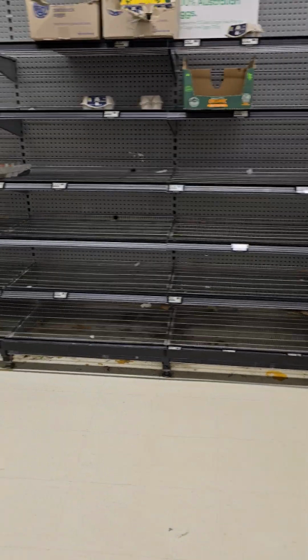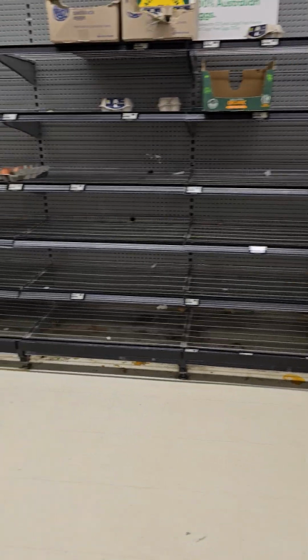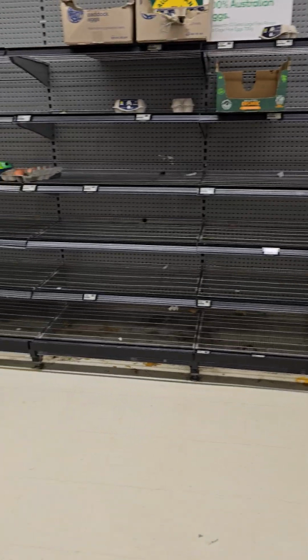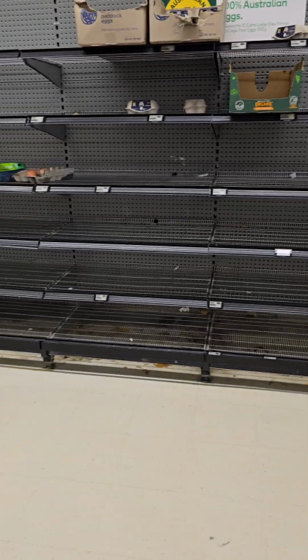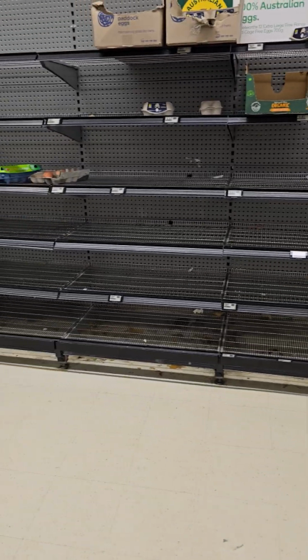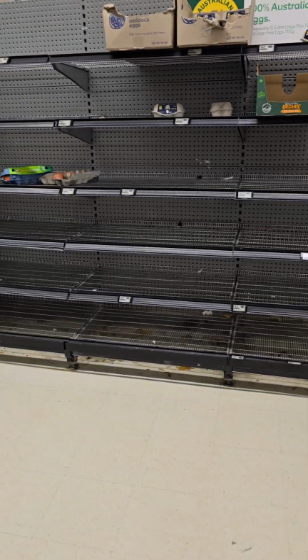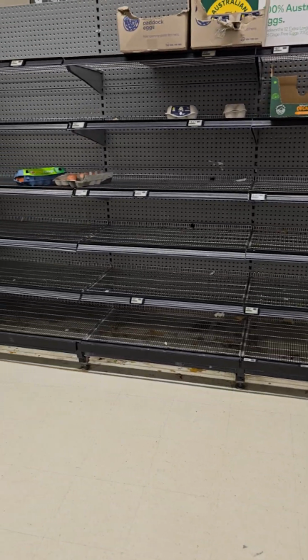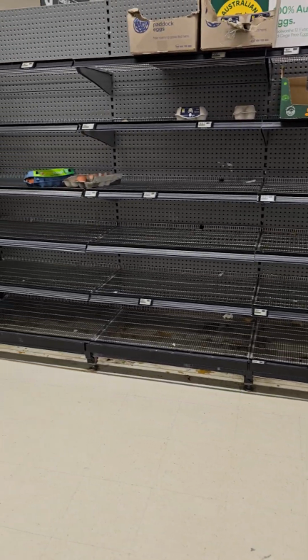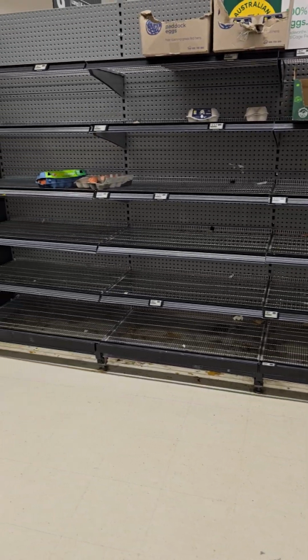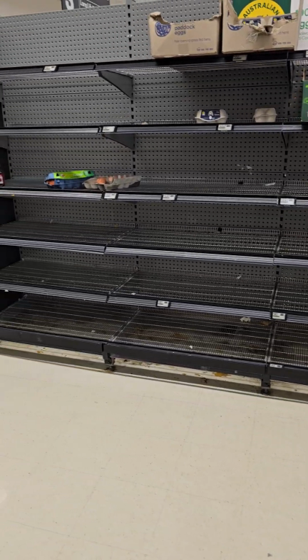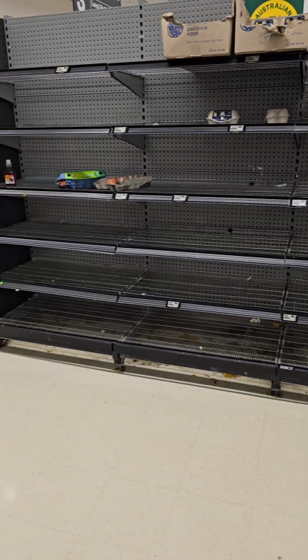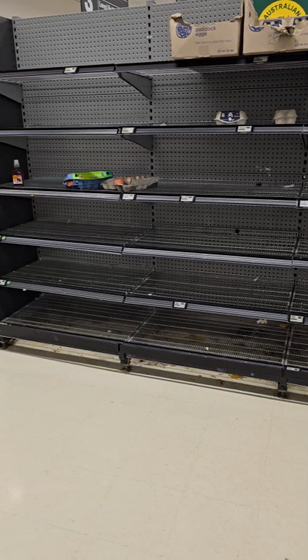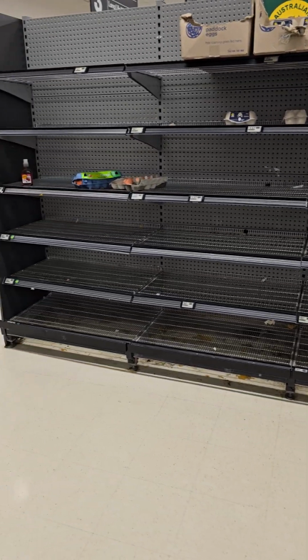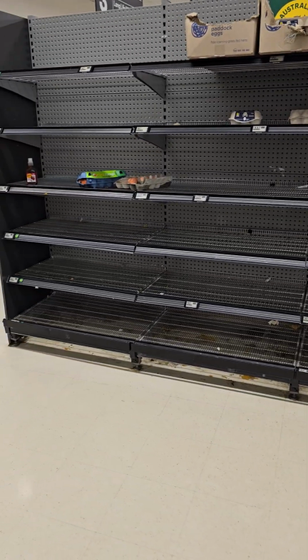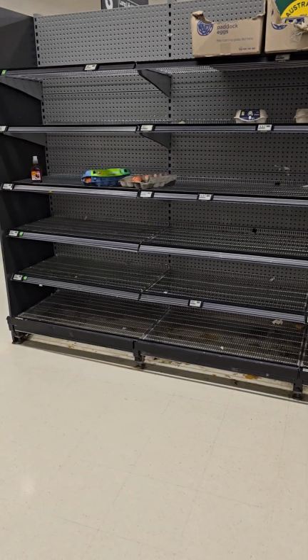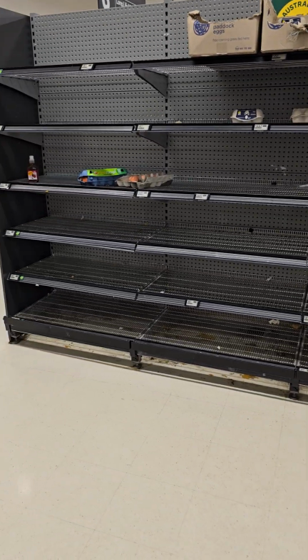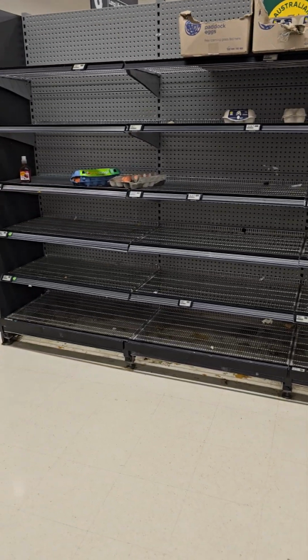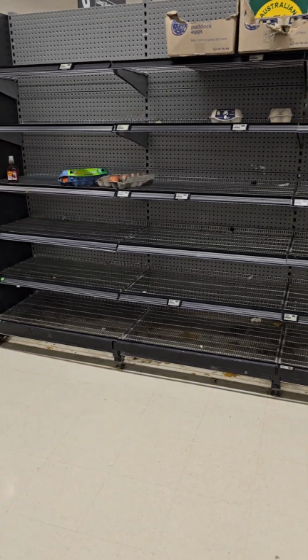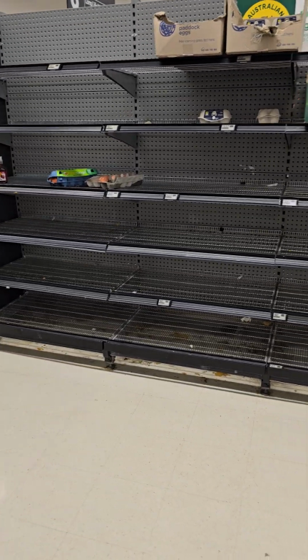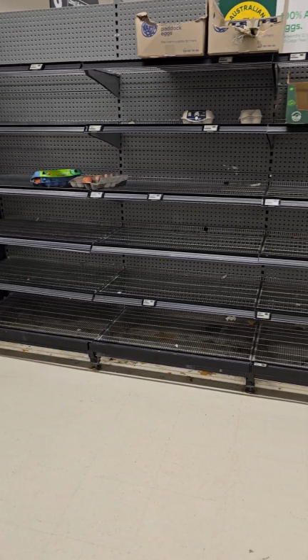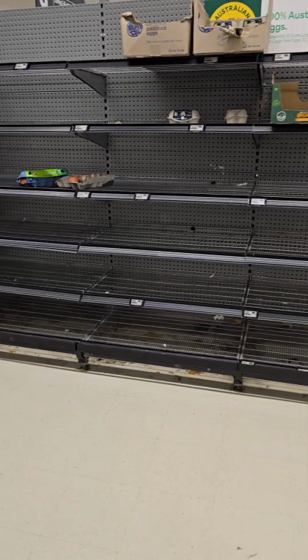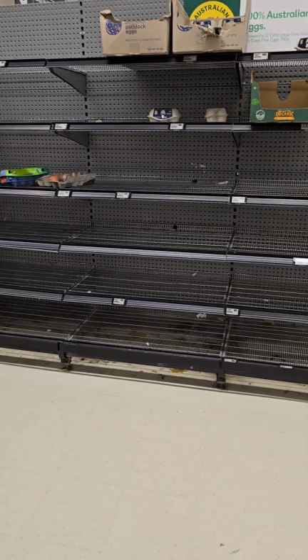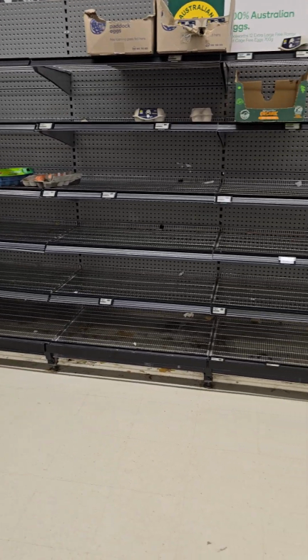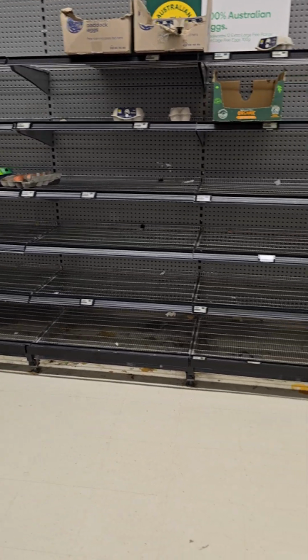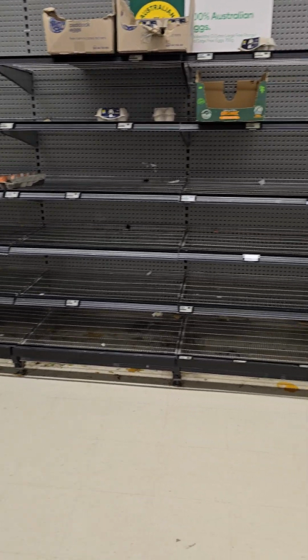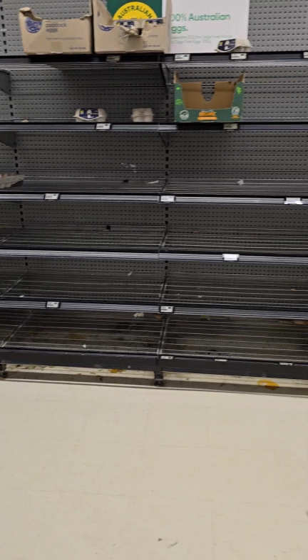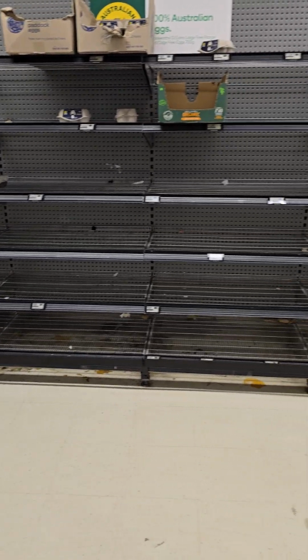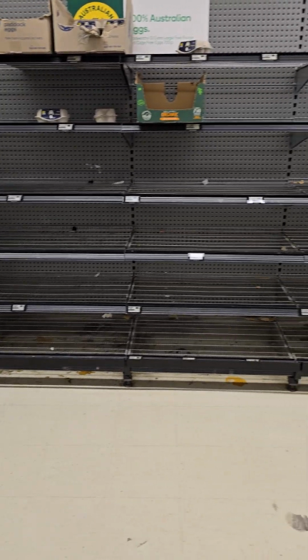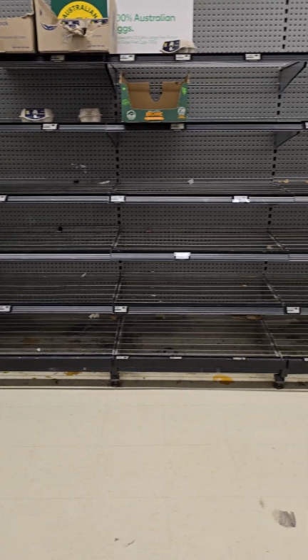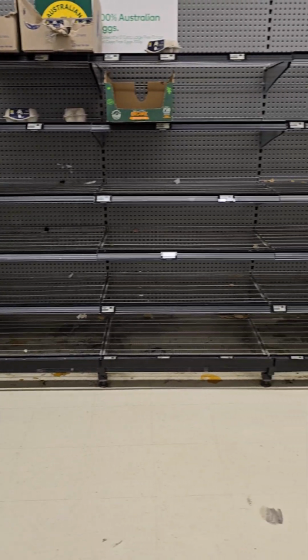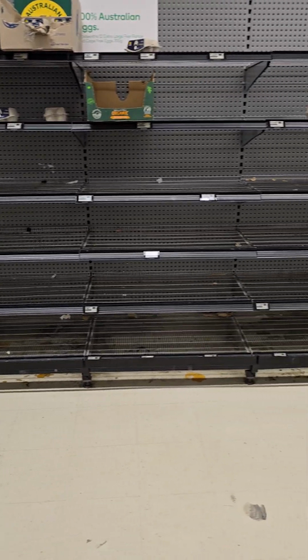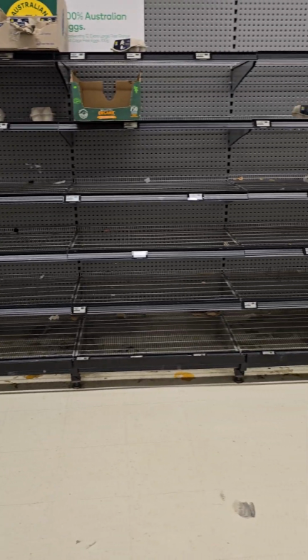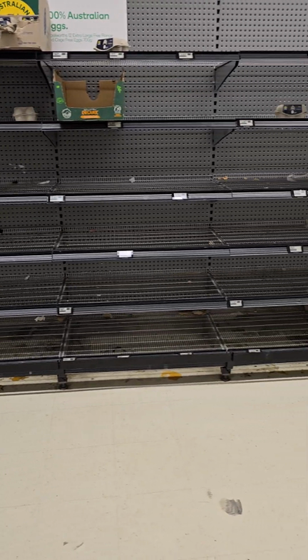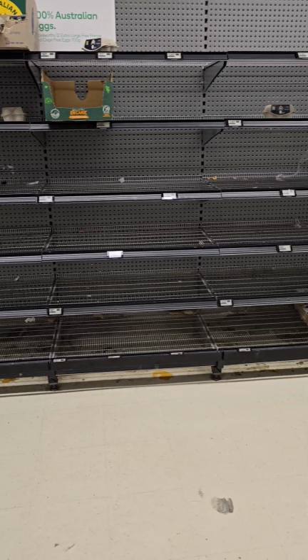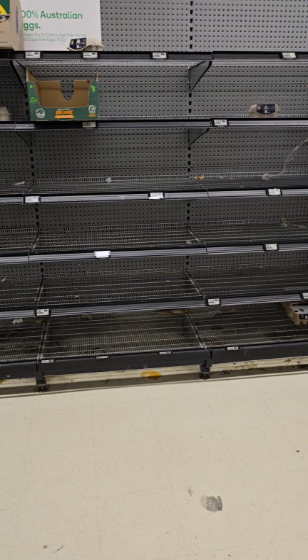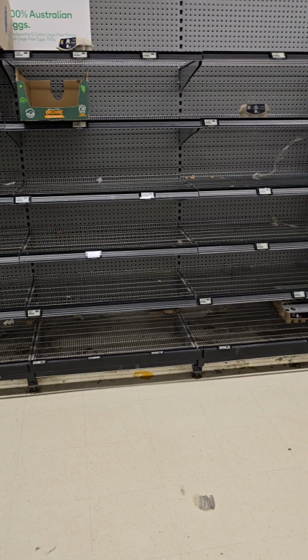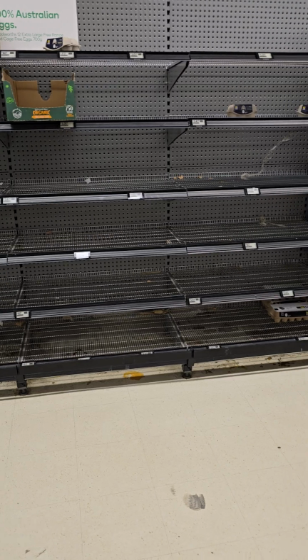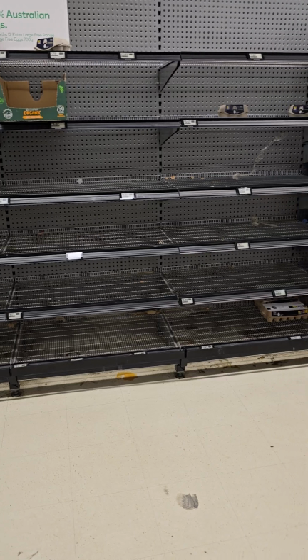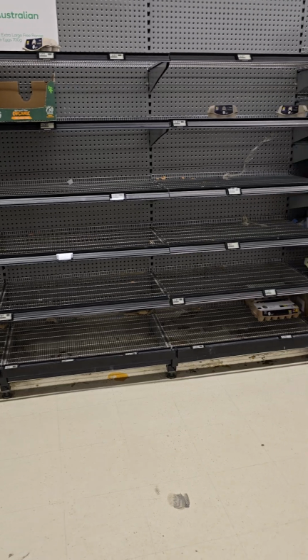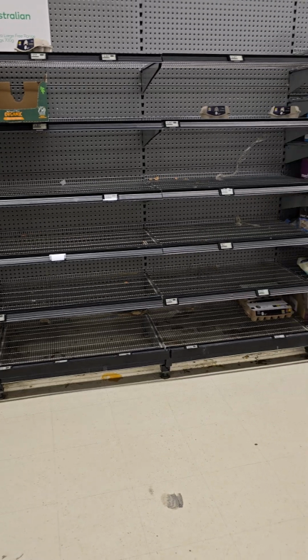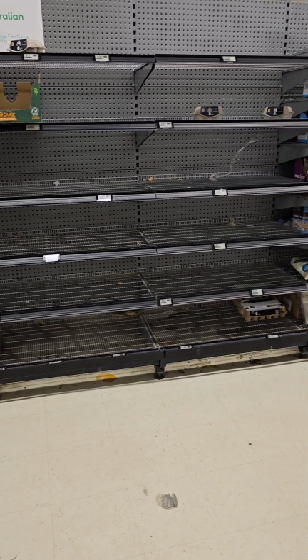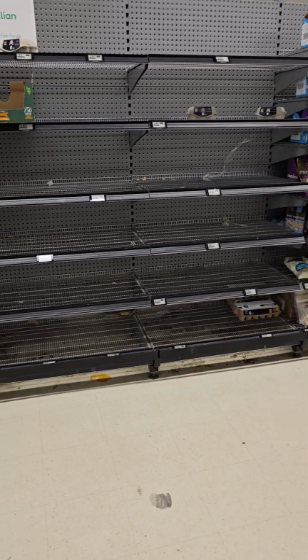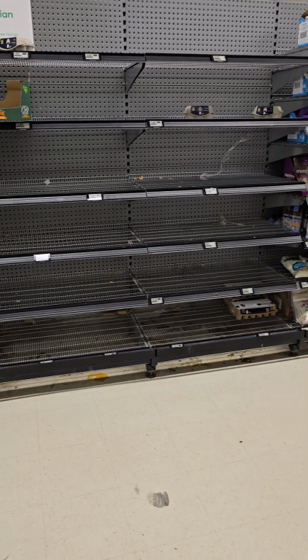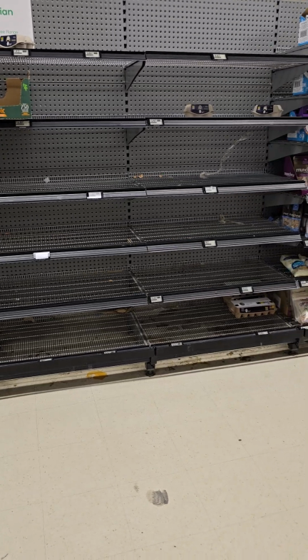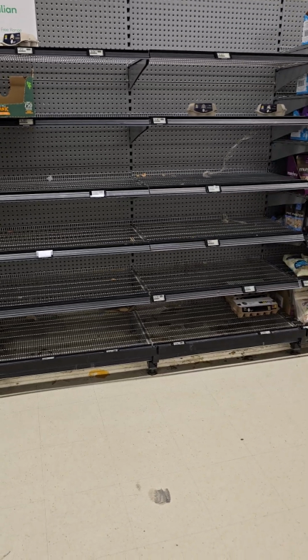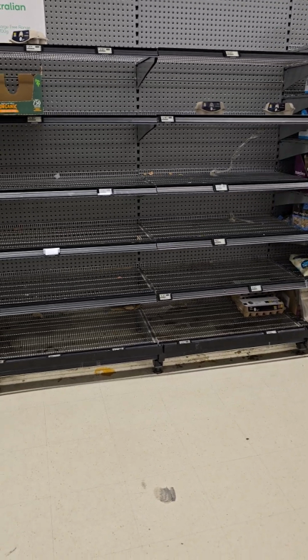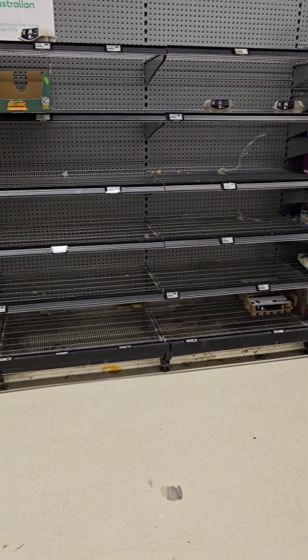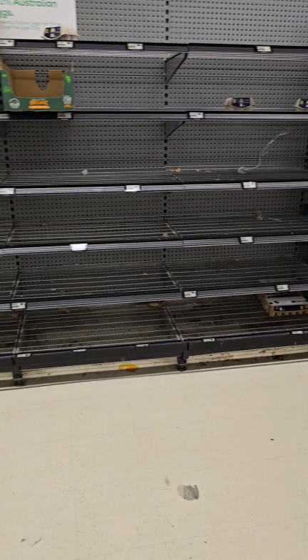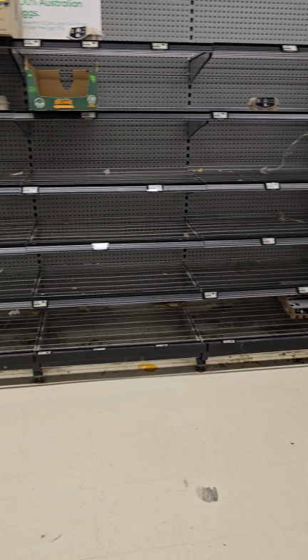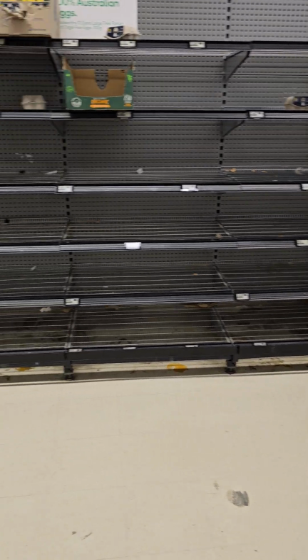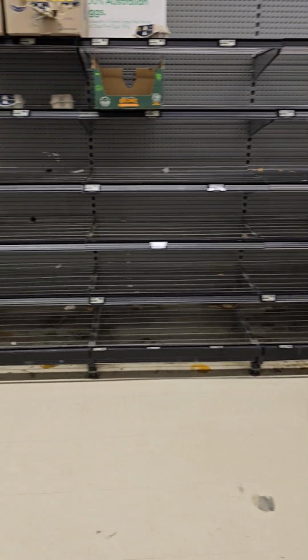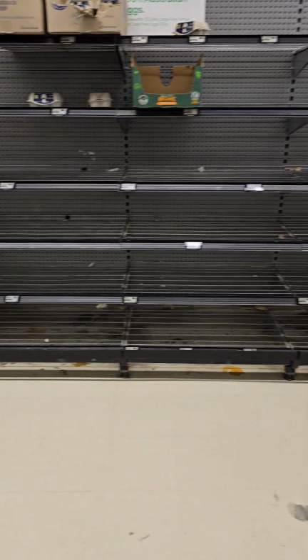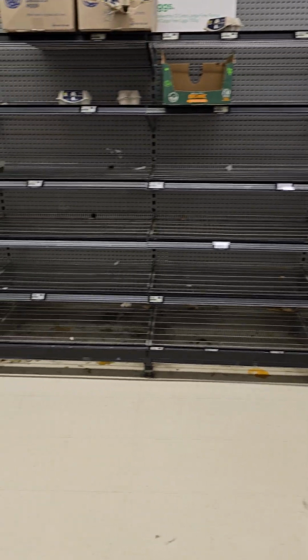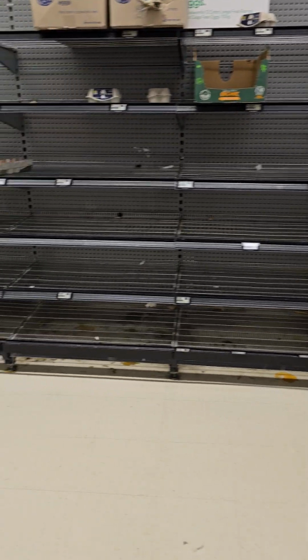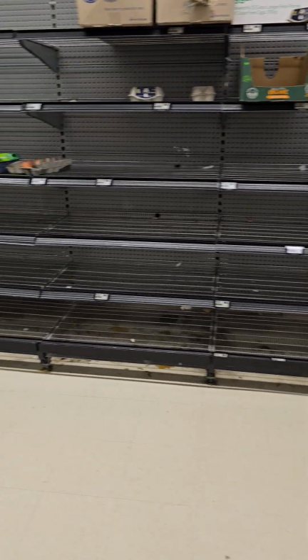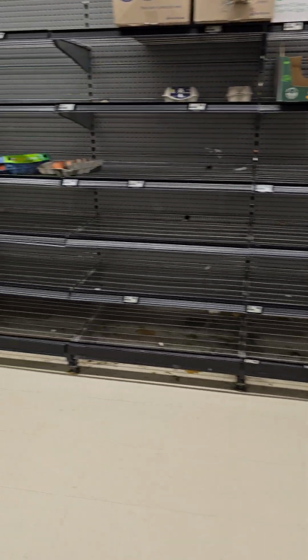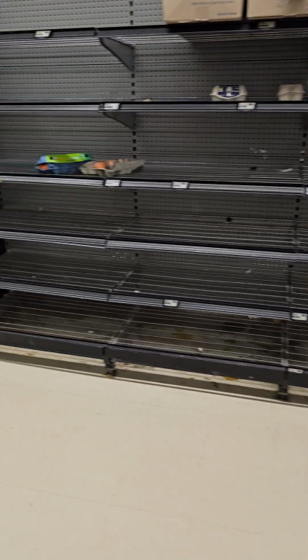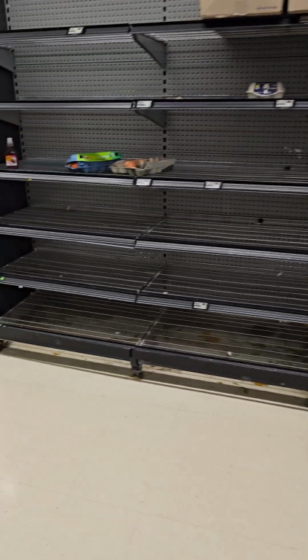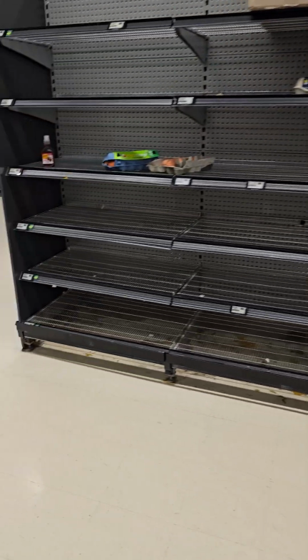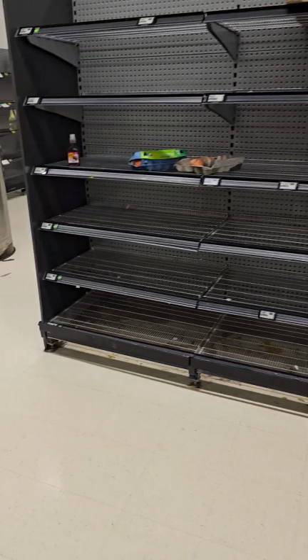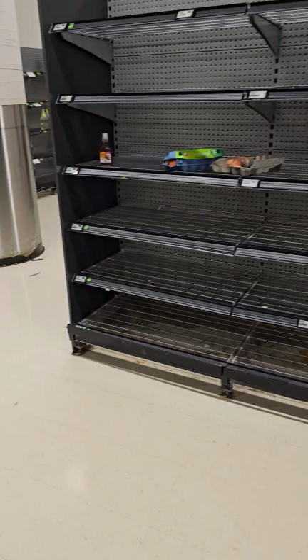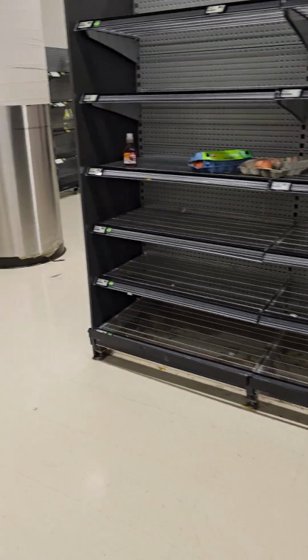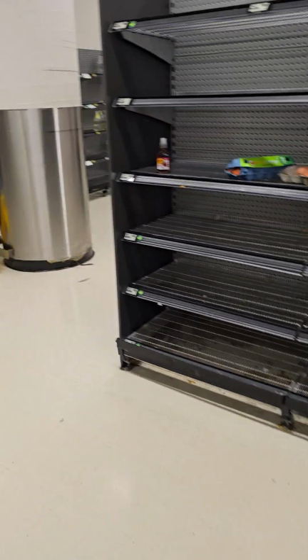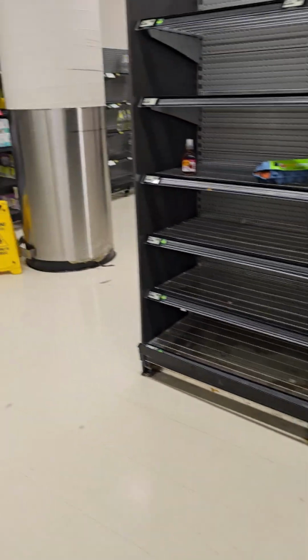This is the egg section of Woolworths Metro. The shelves are now empty on those as well.